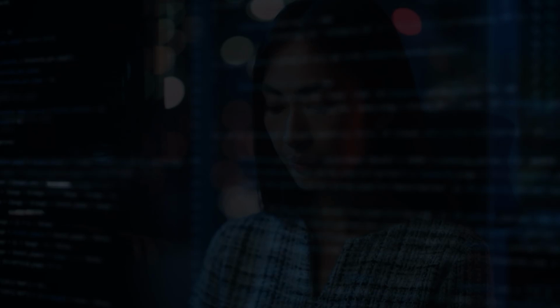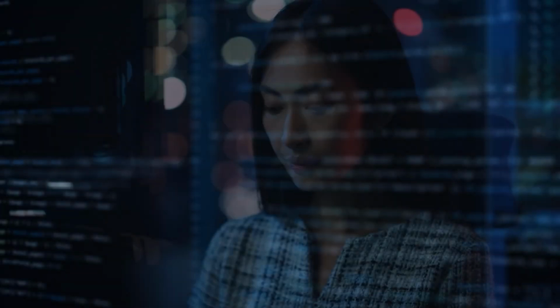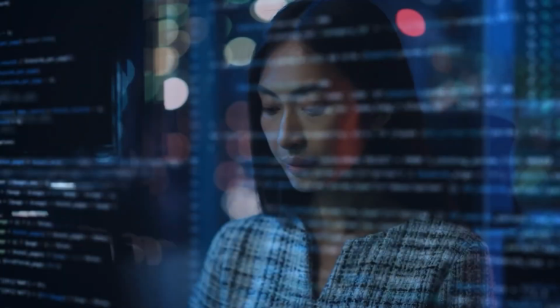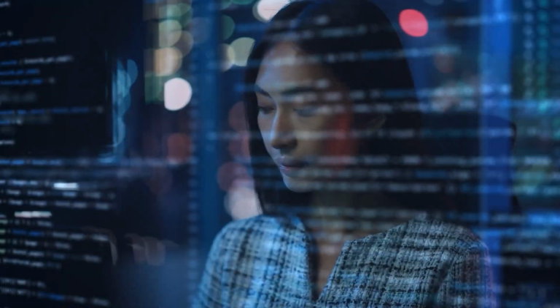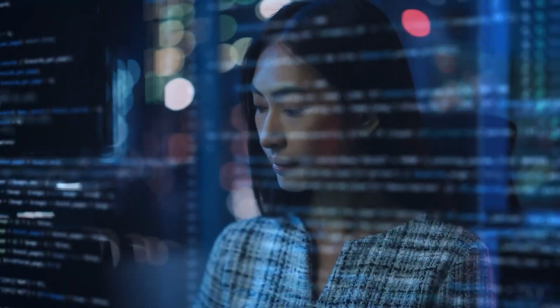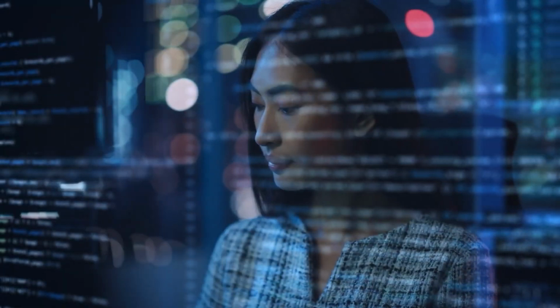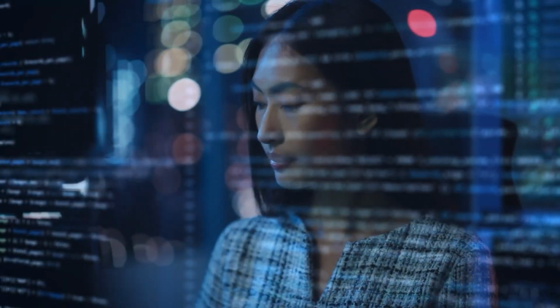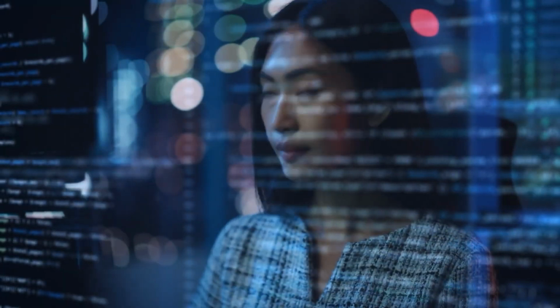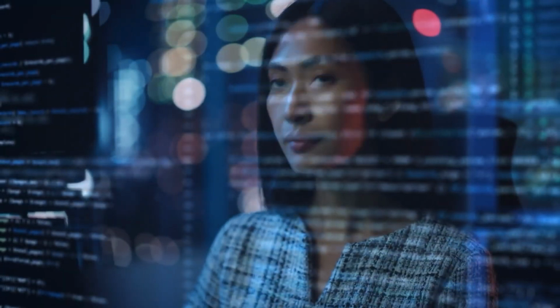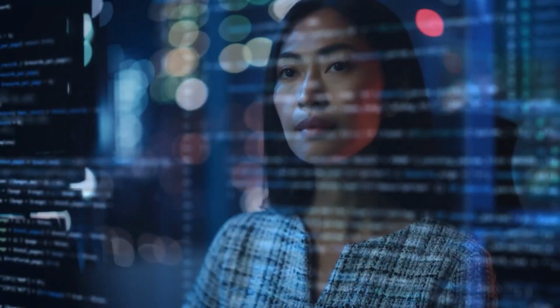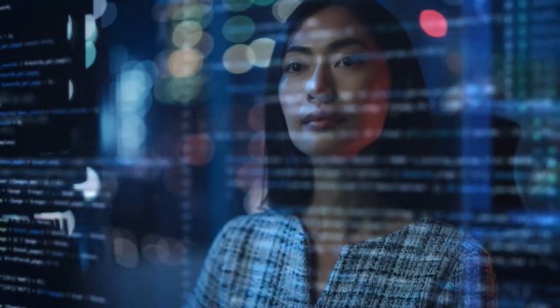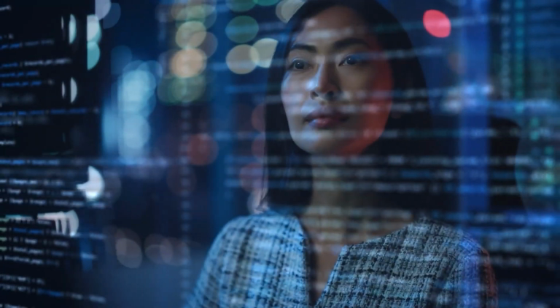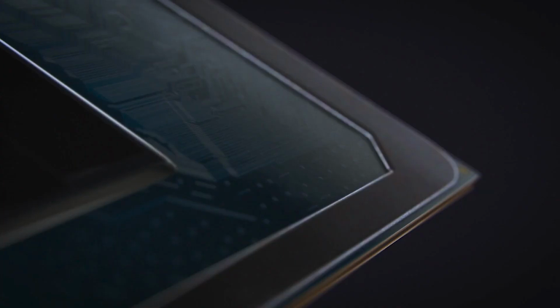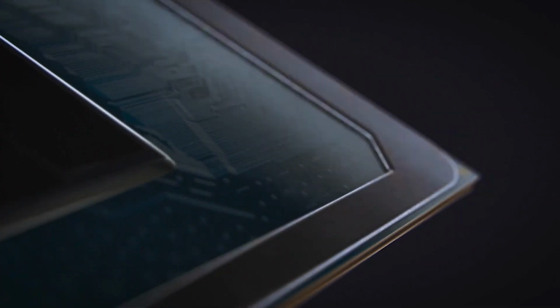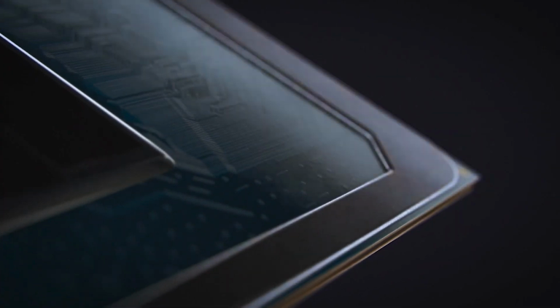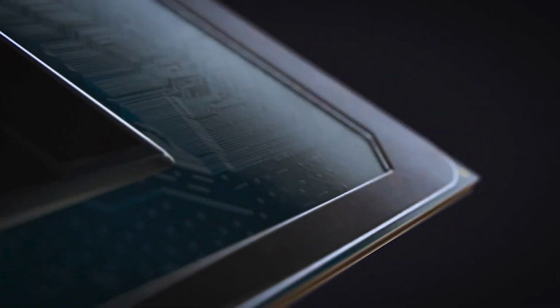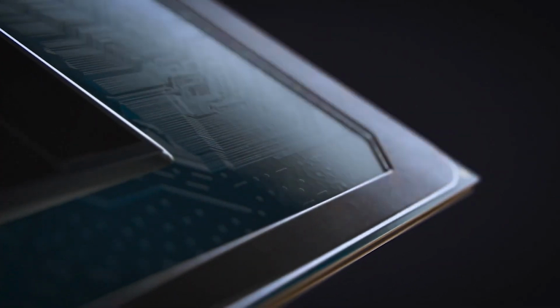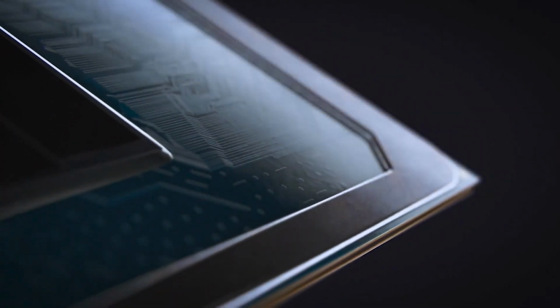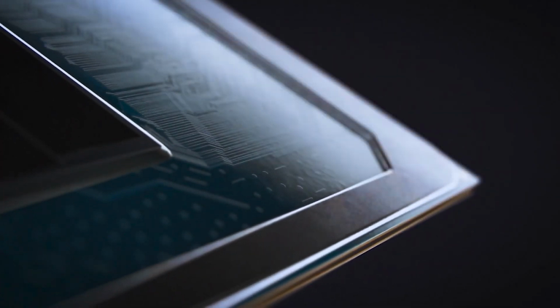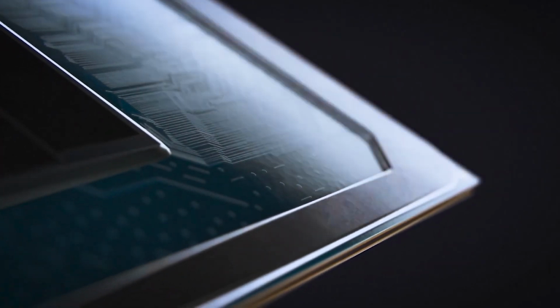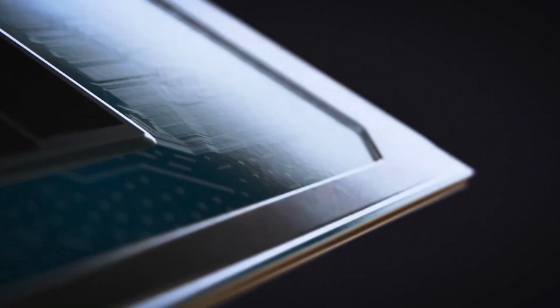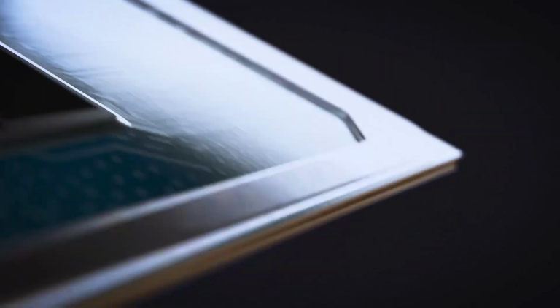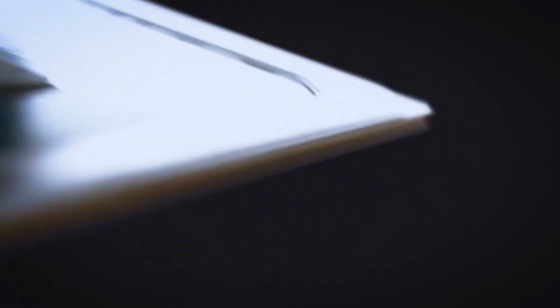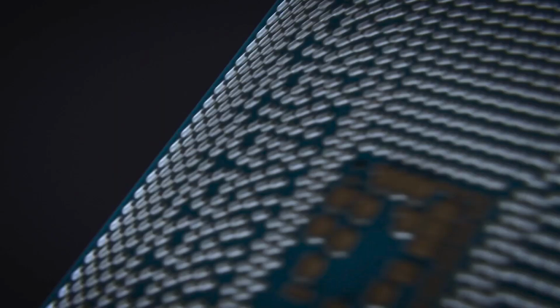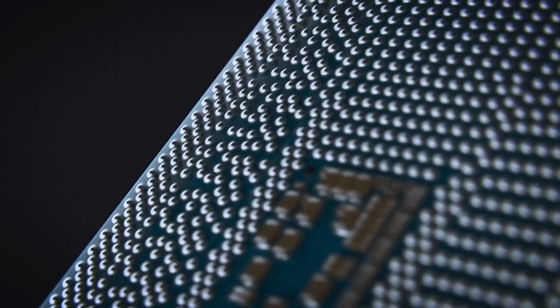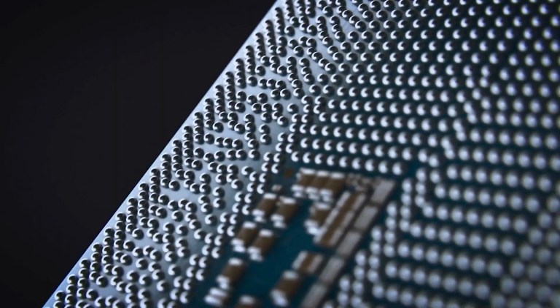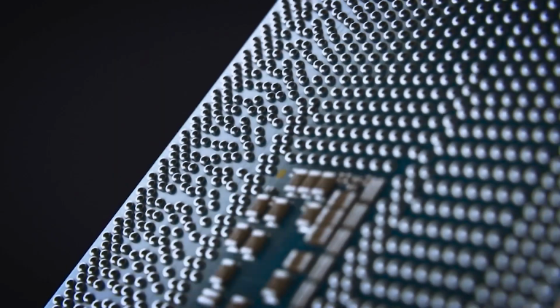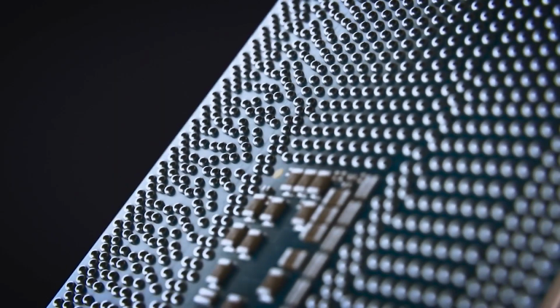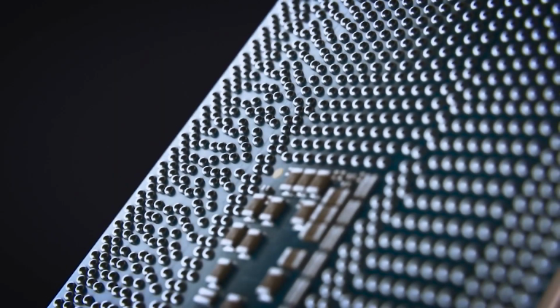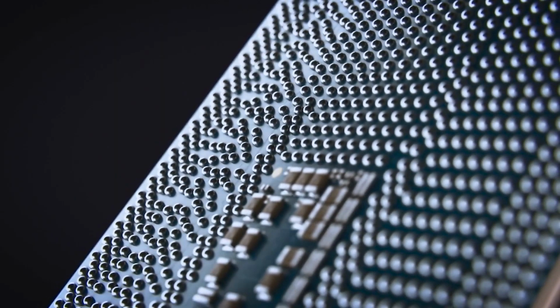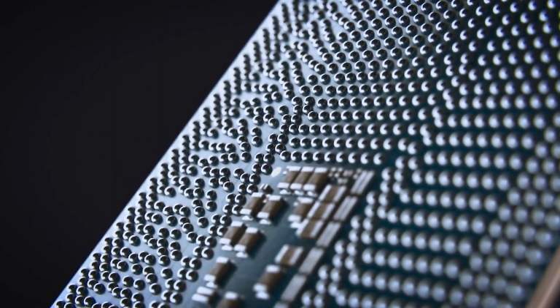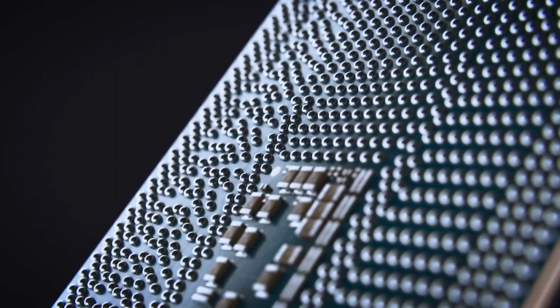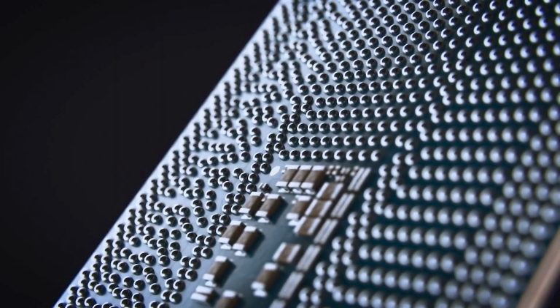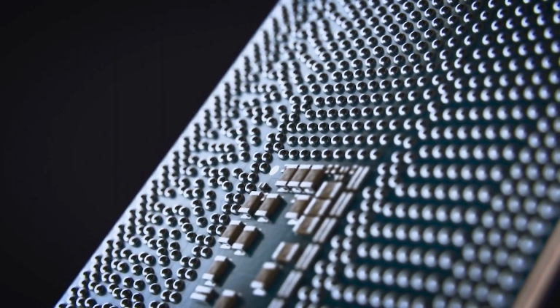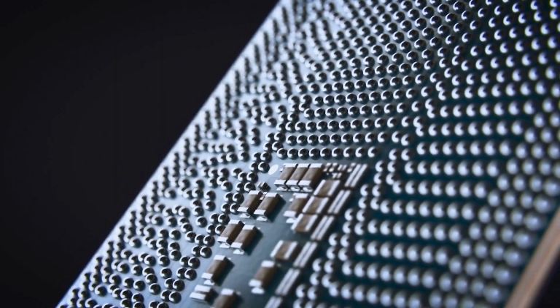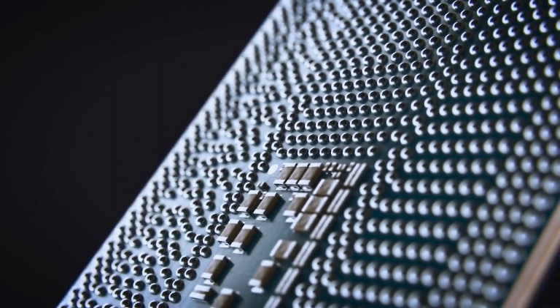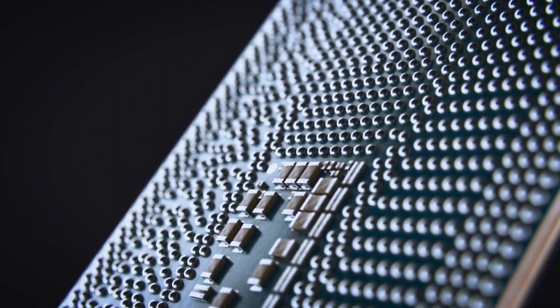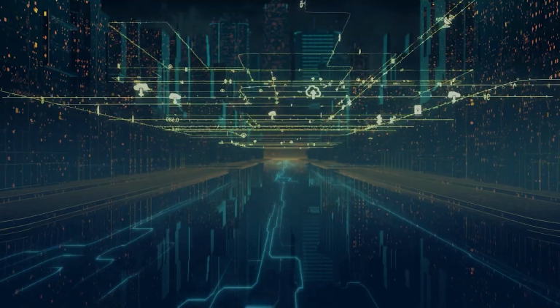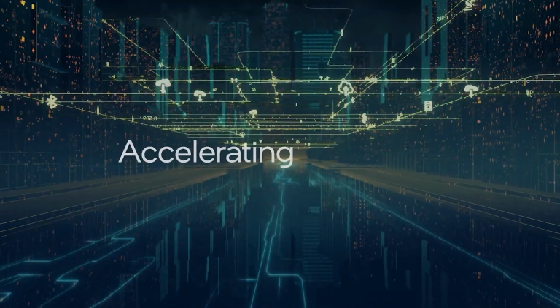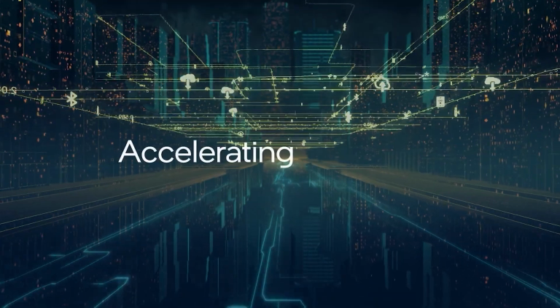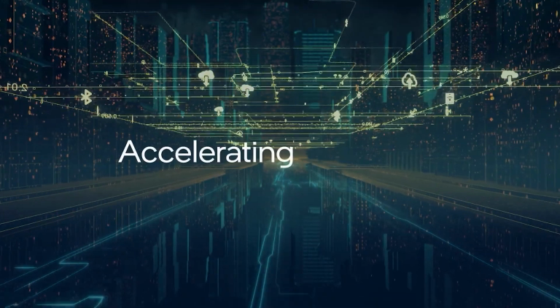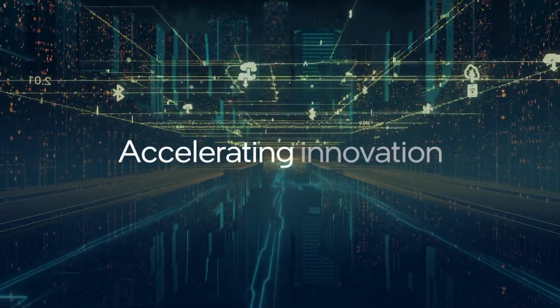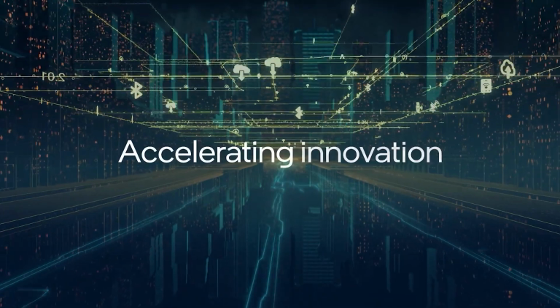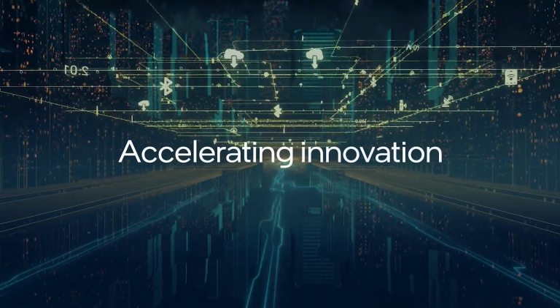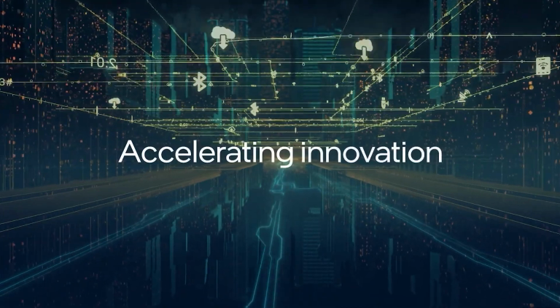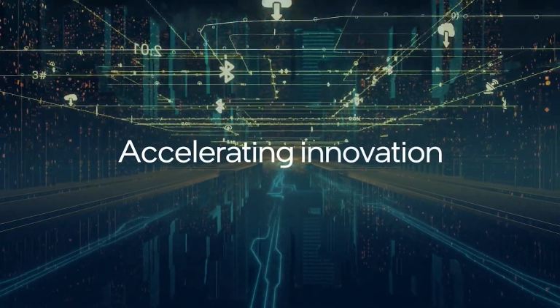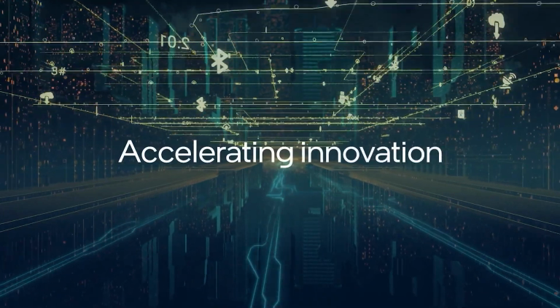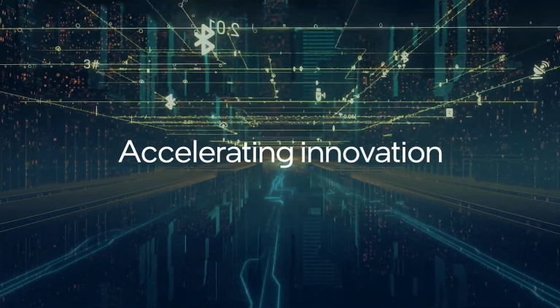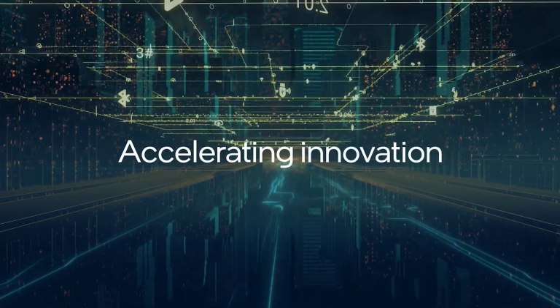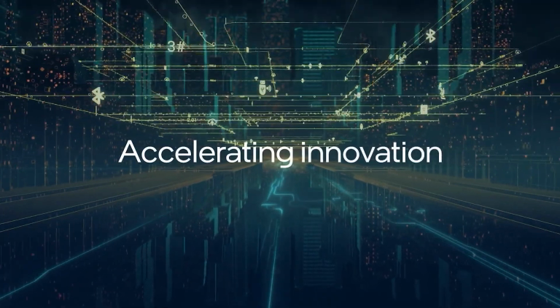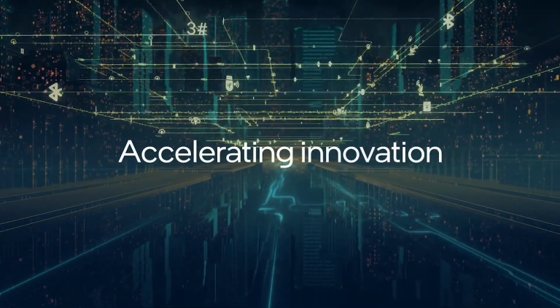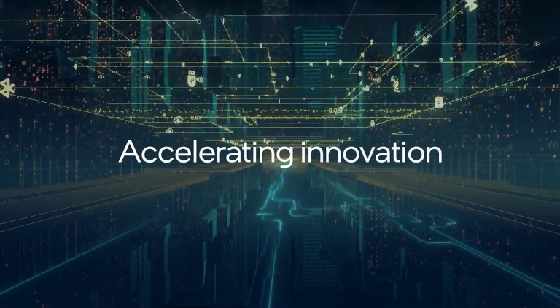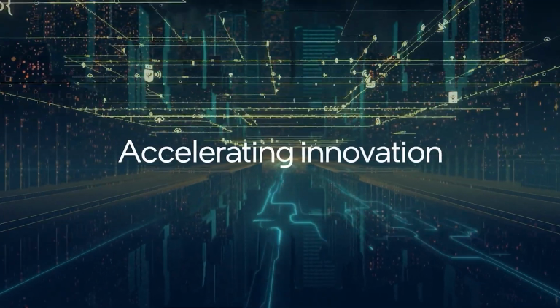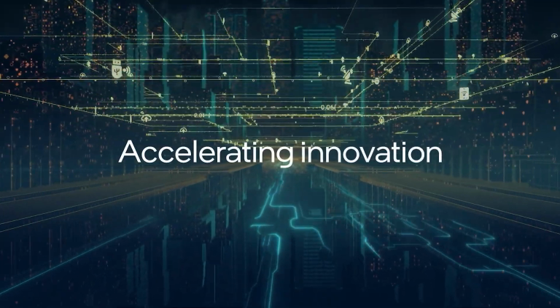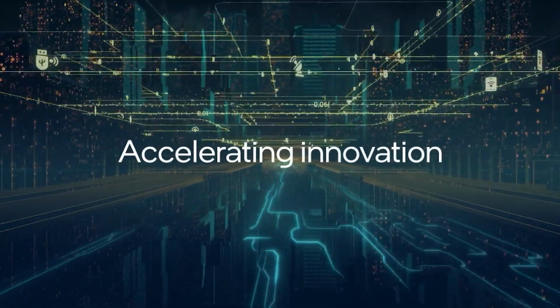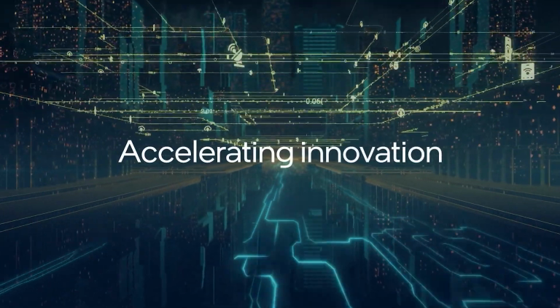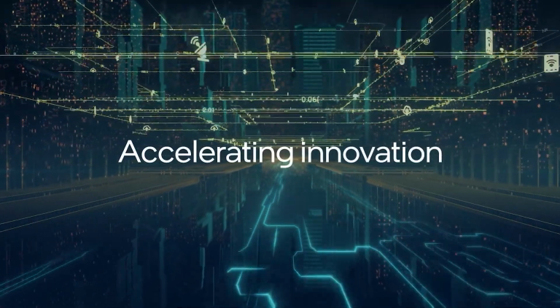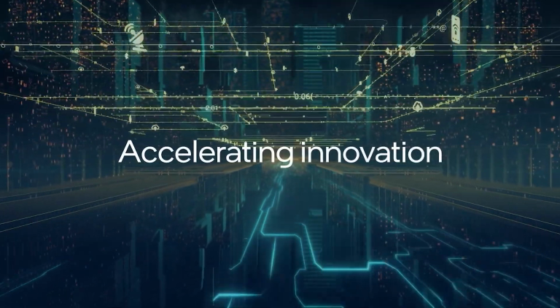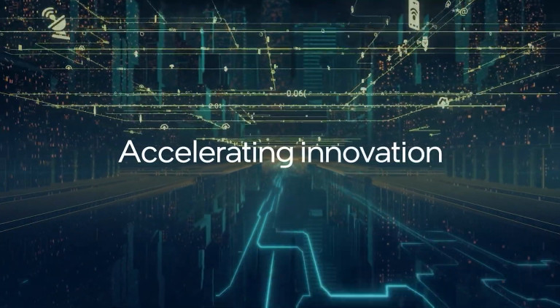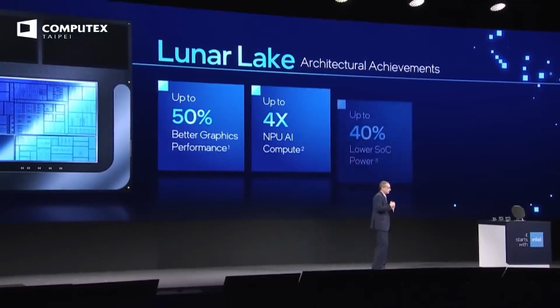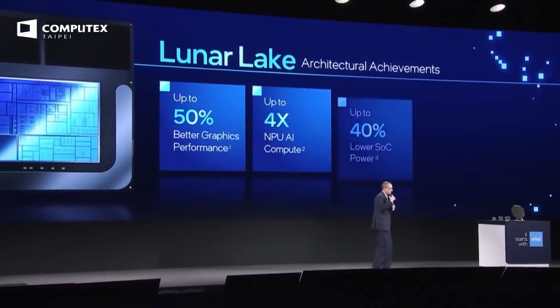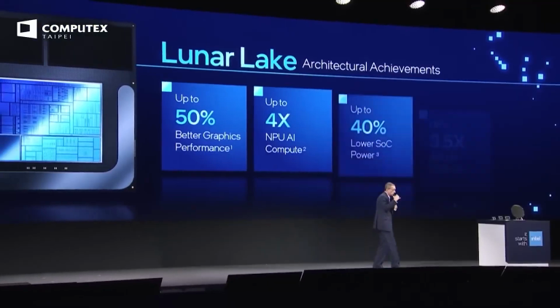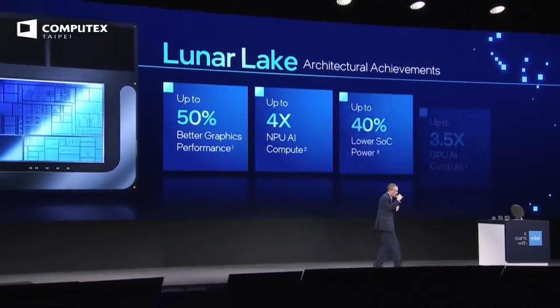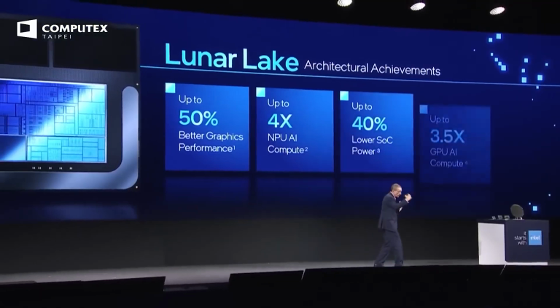Hello folks! More Intel Arrow Lake CPU samples have been spotted in S, HX, and H flavors with higher base clocks than Raptor Lake chips.